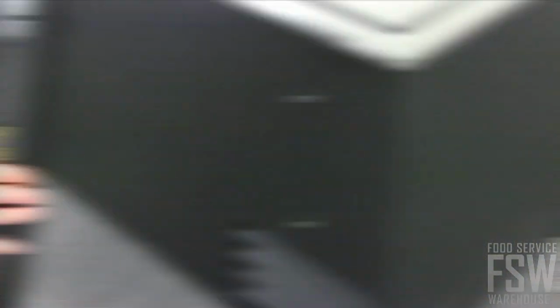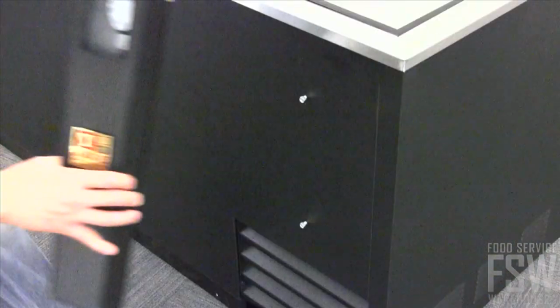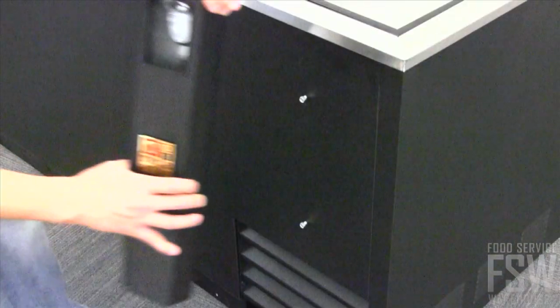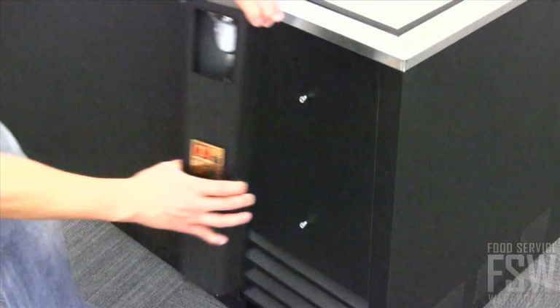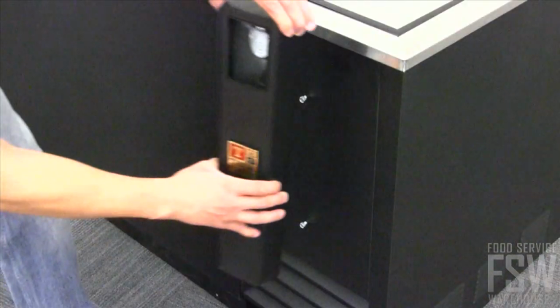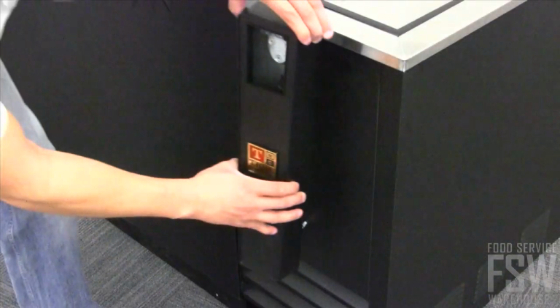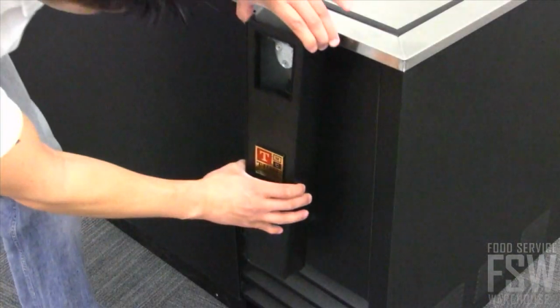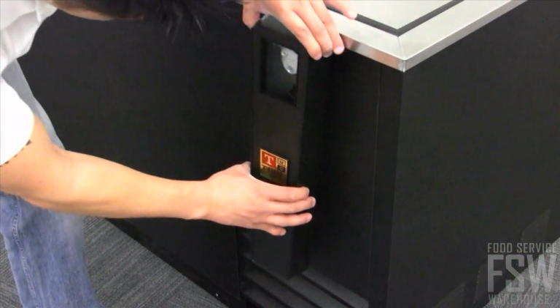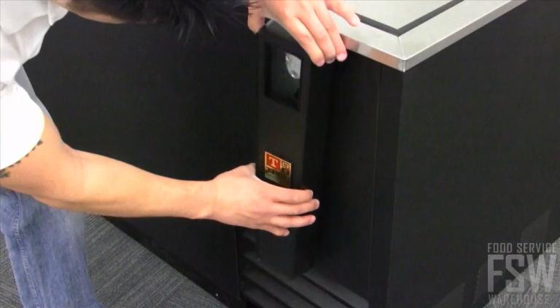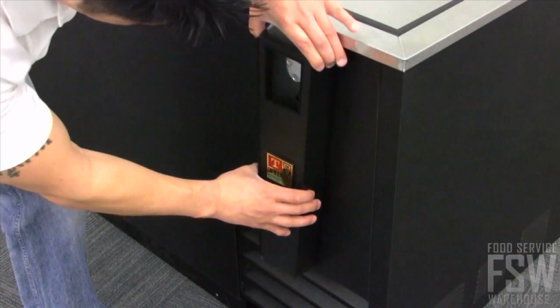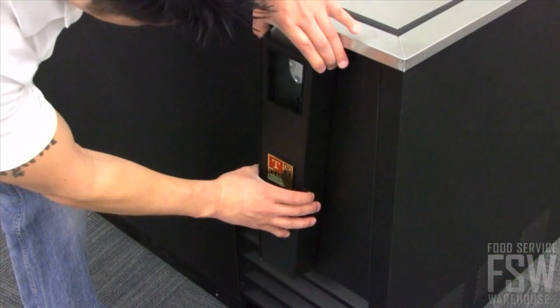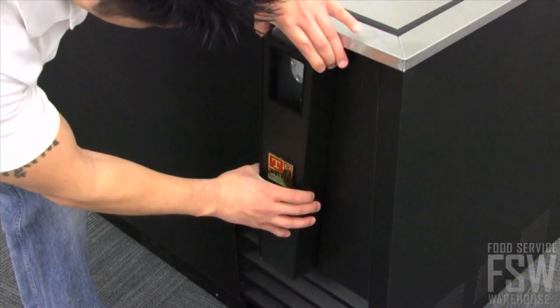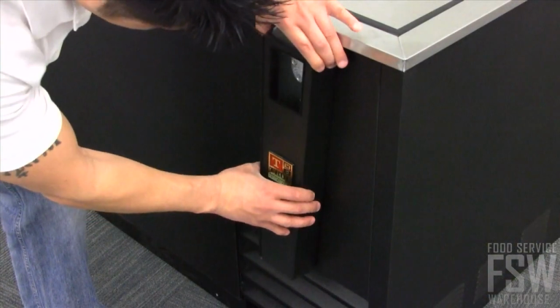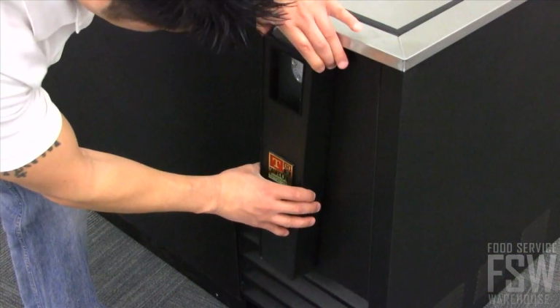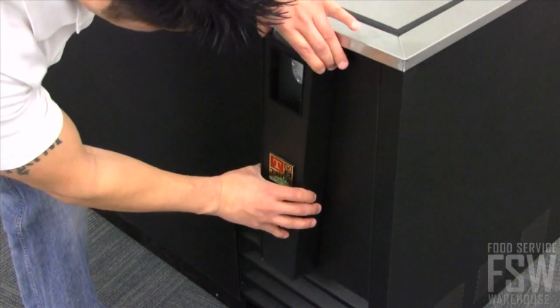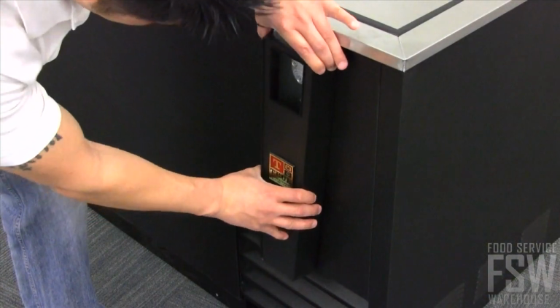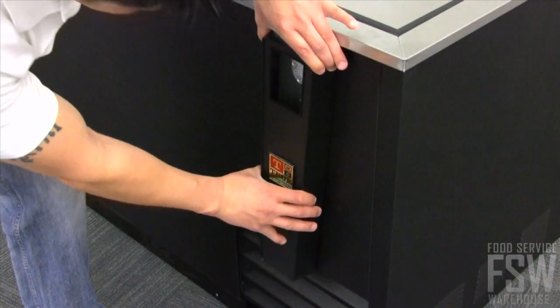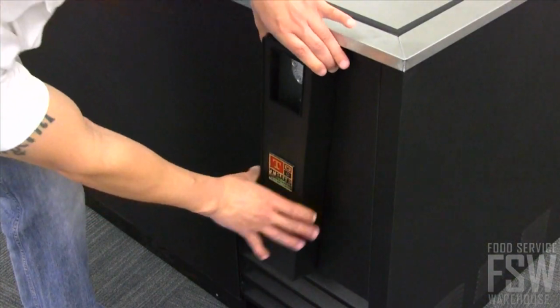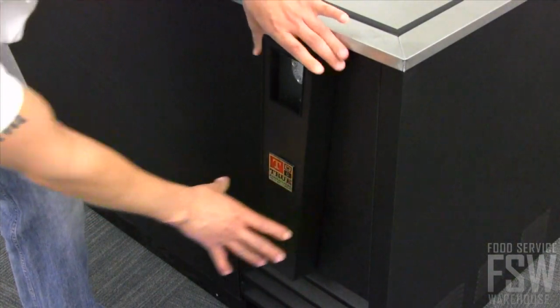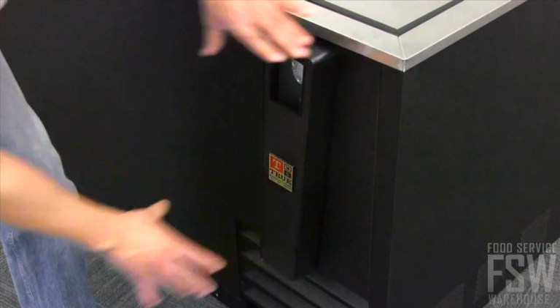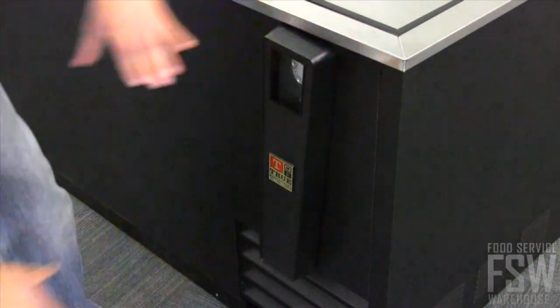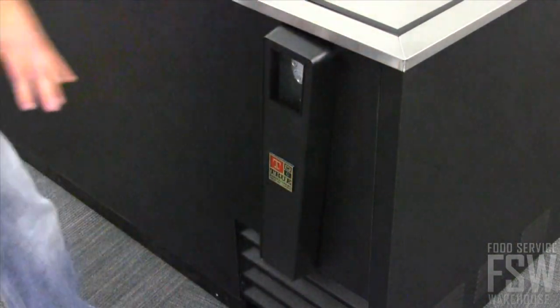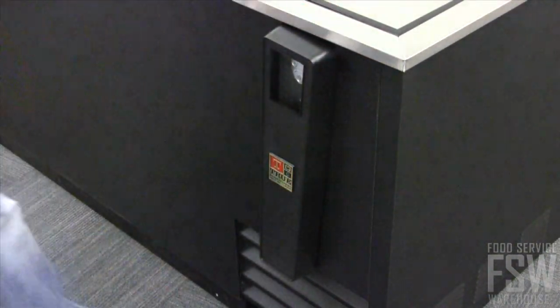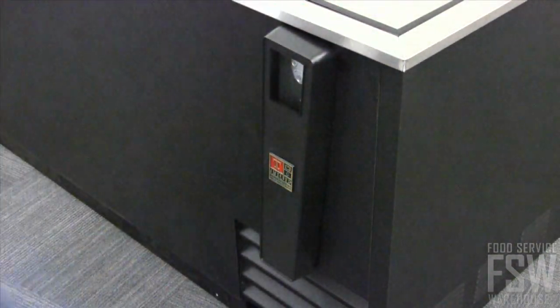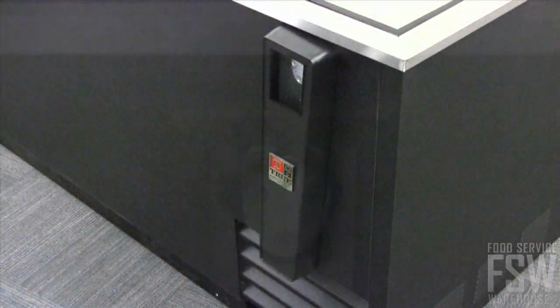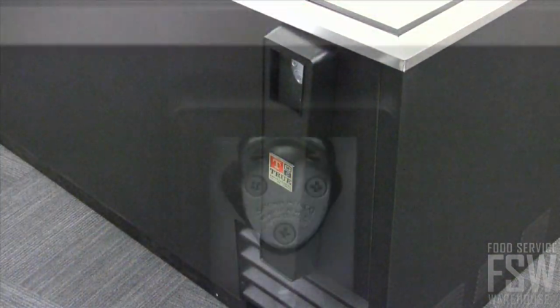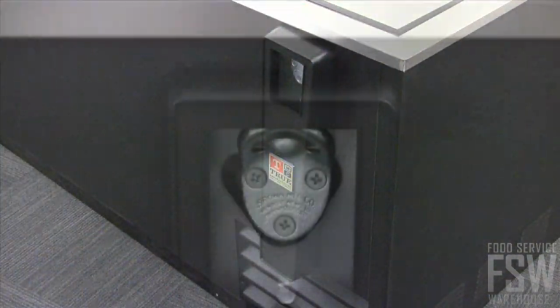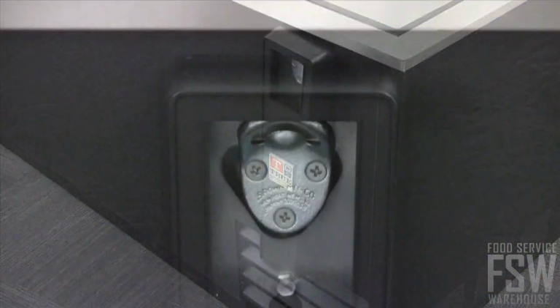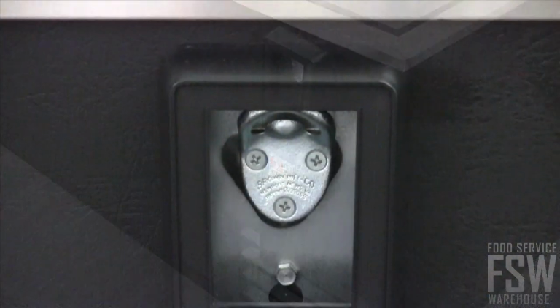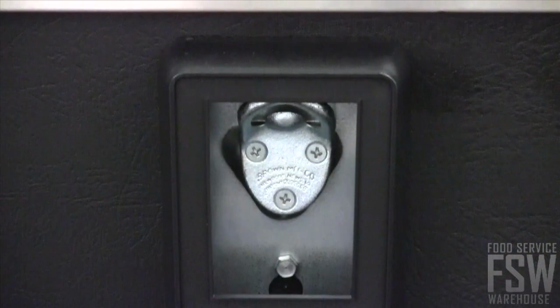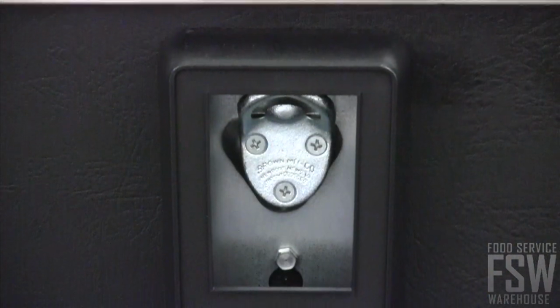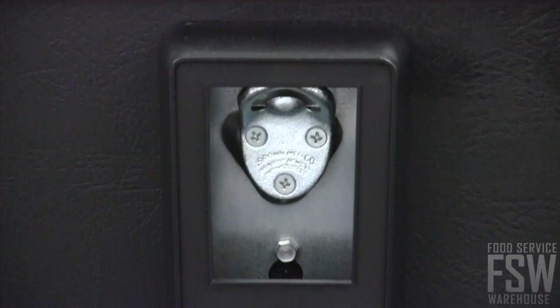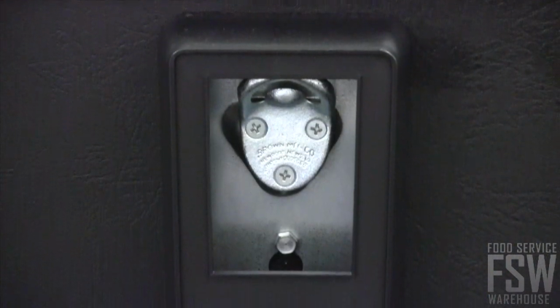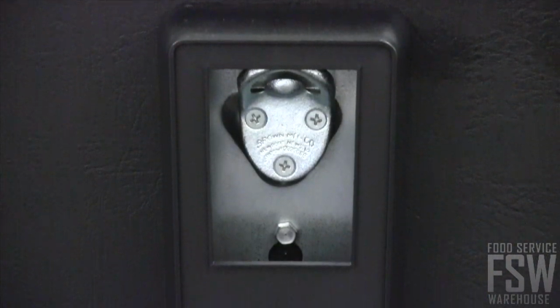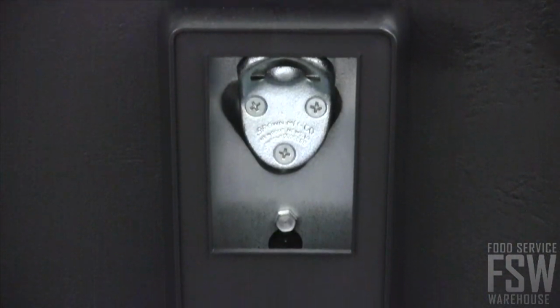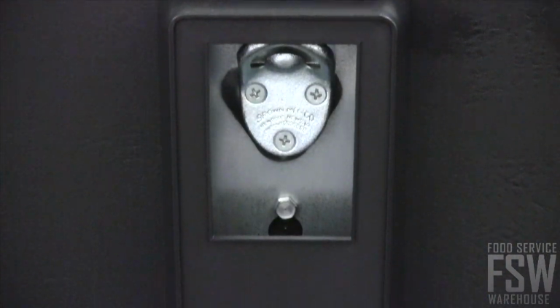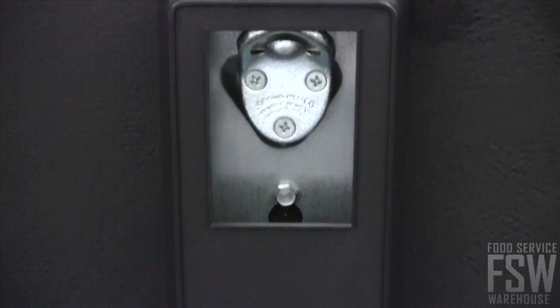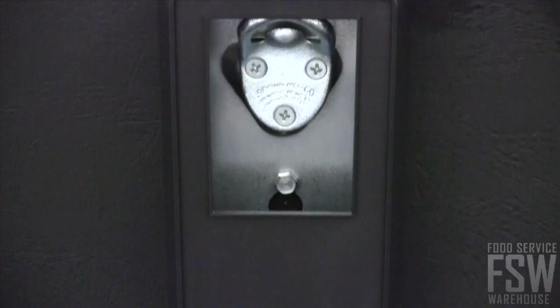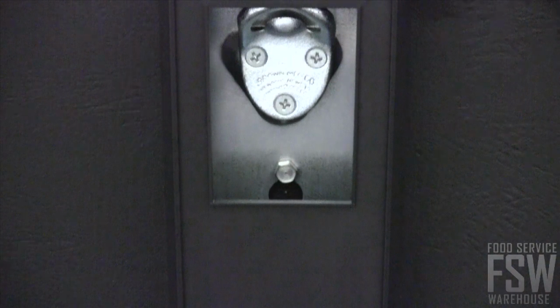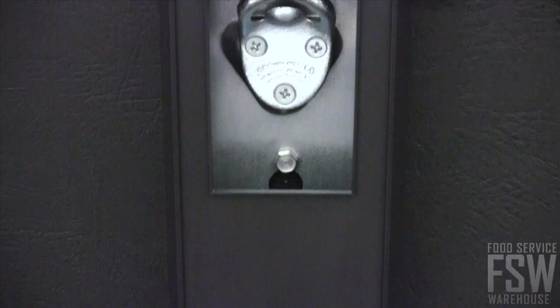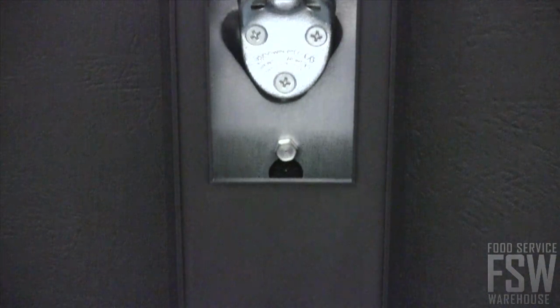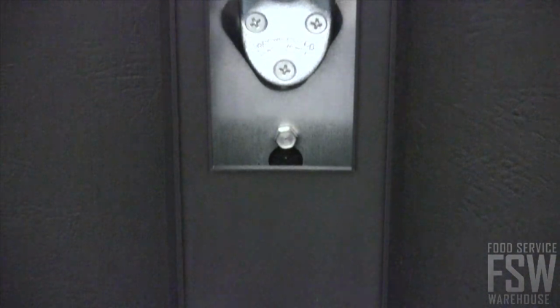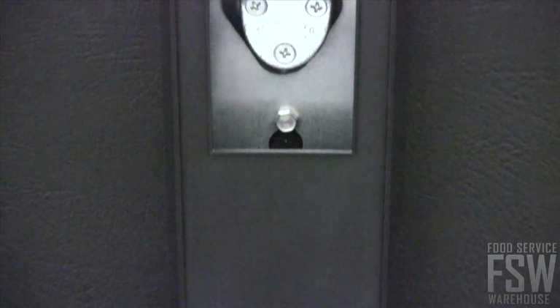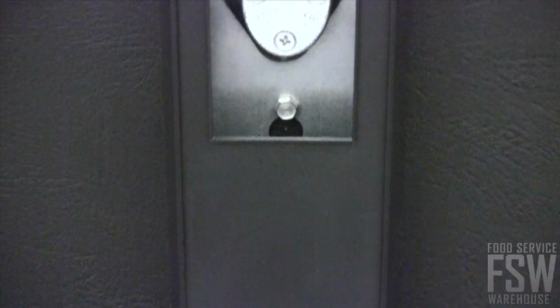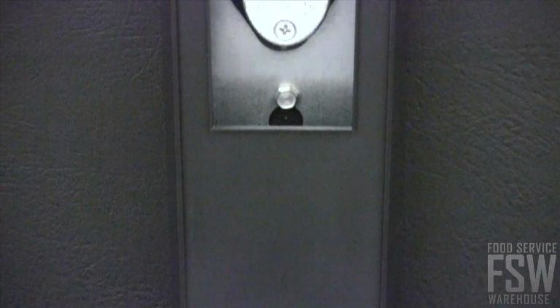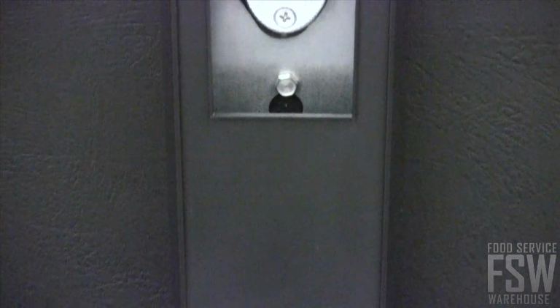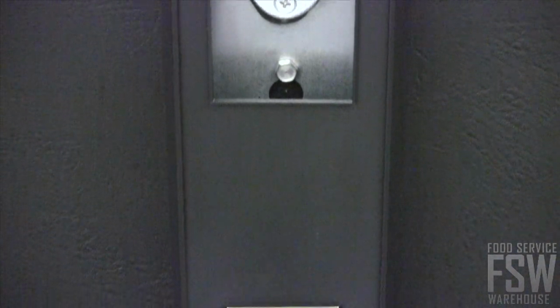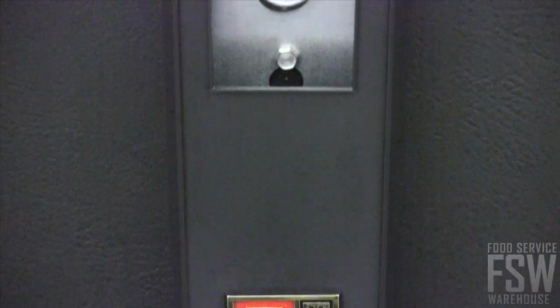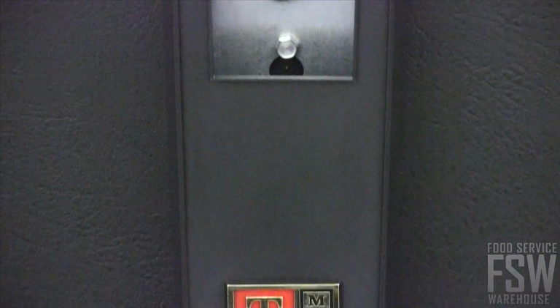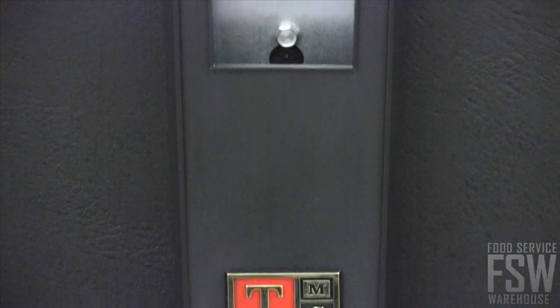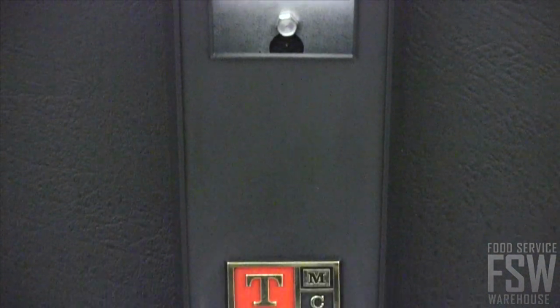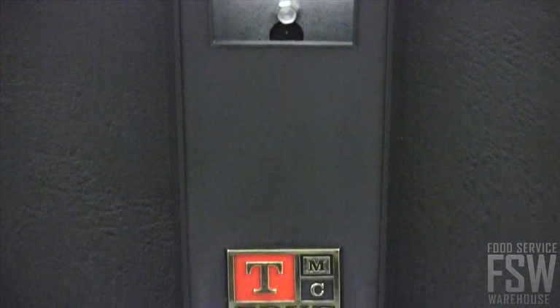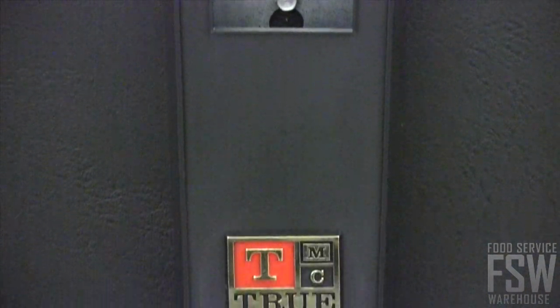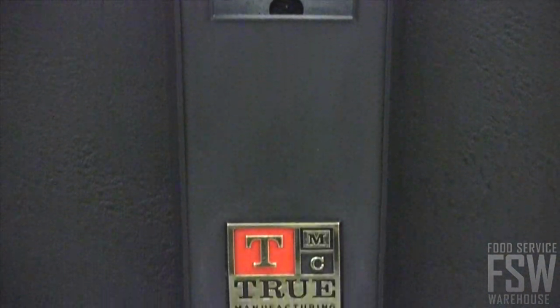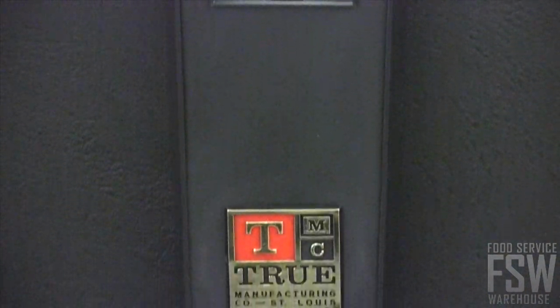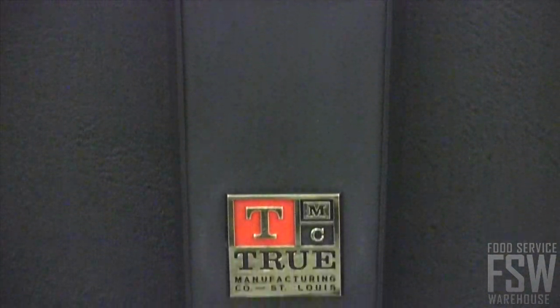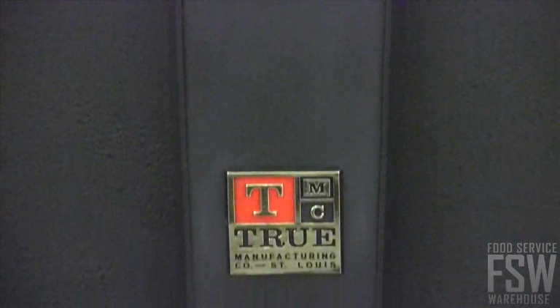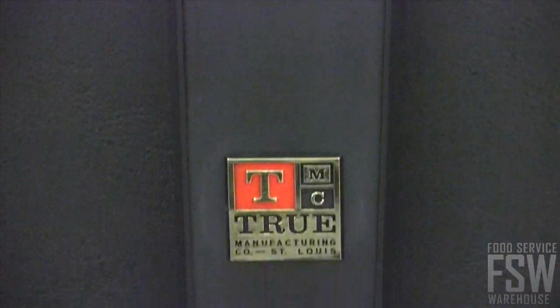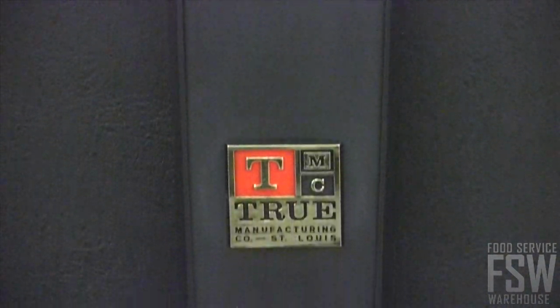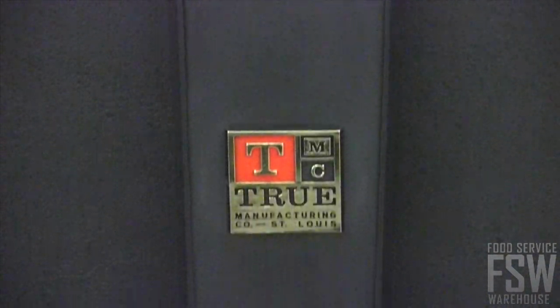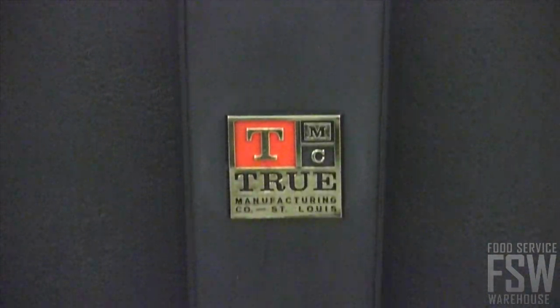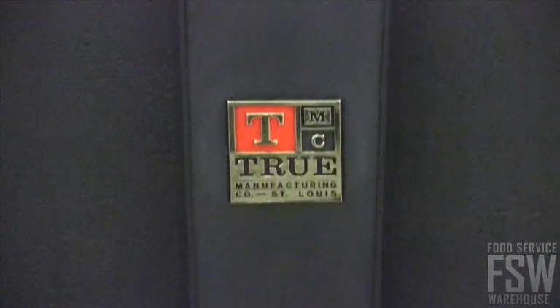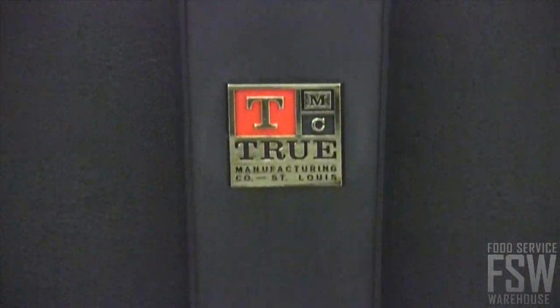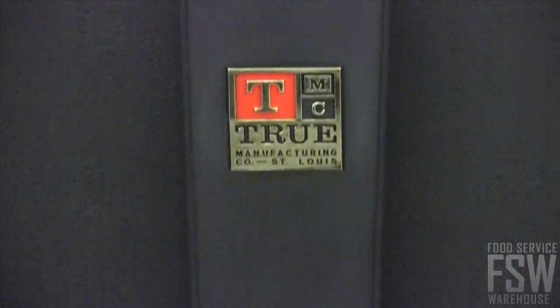Affixed to the outside is a removable bottle opener and cap catcher, so bartenders do not have to carry around a bottle opener.